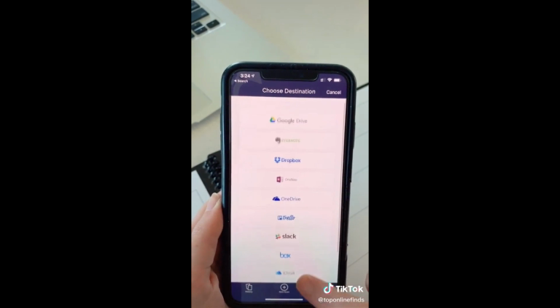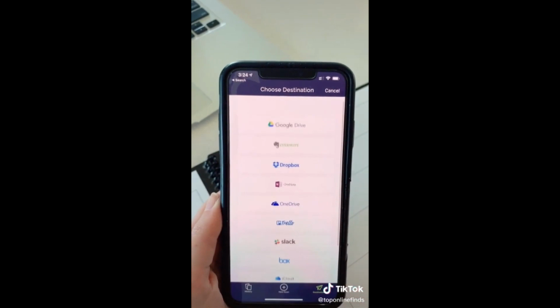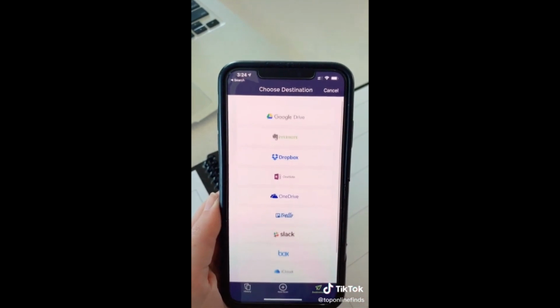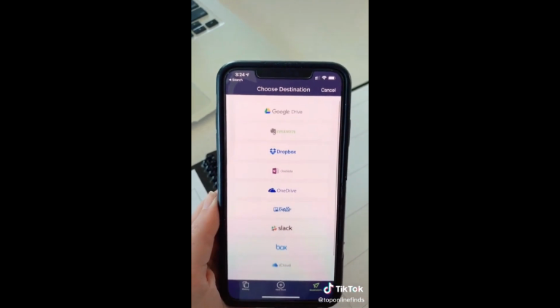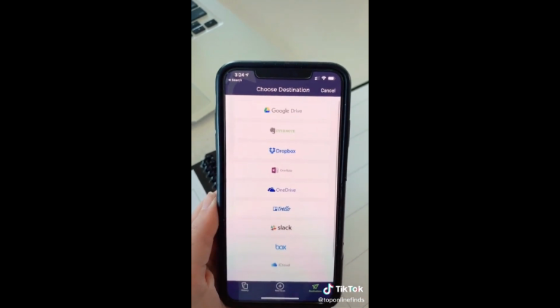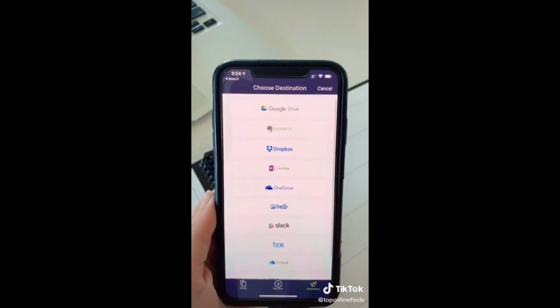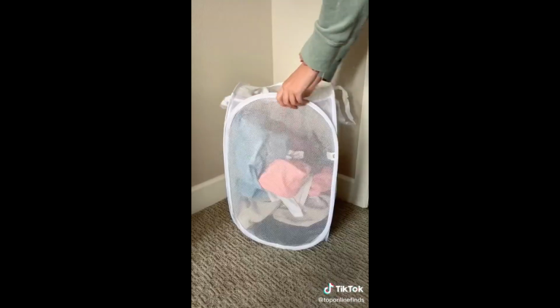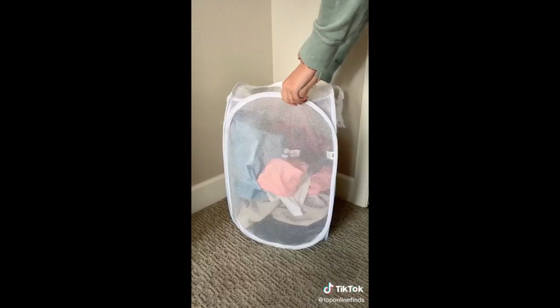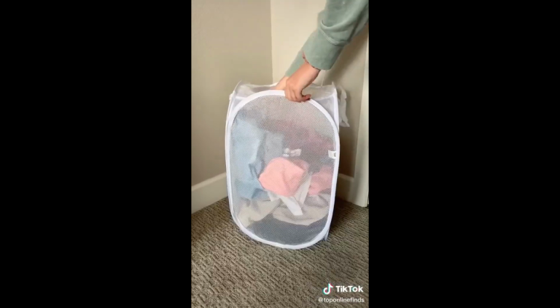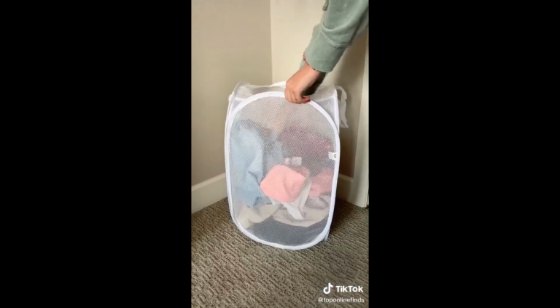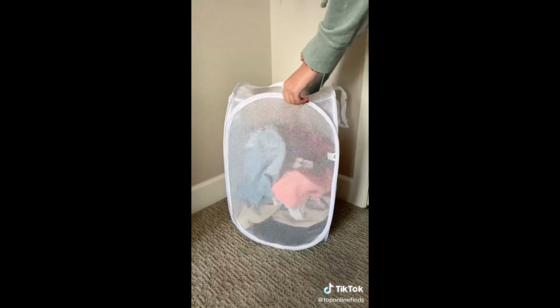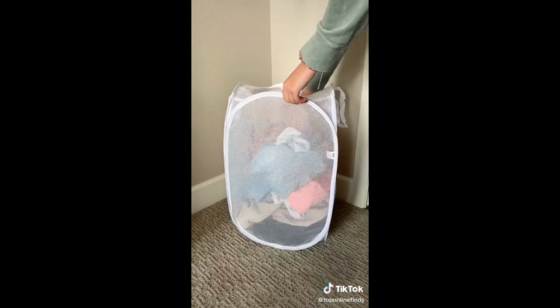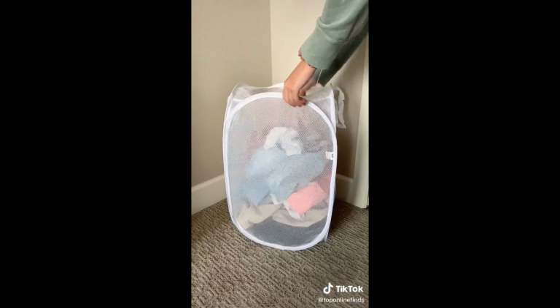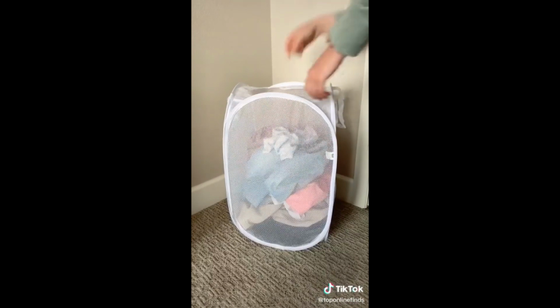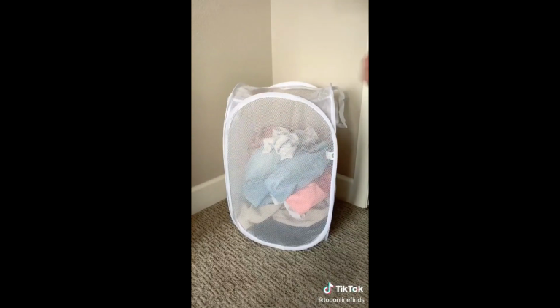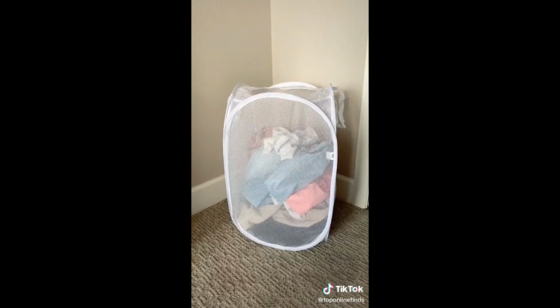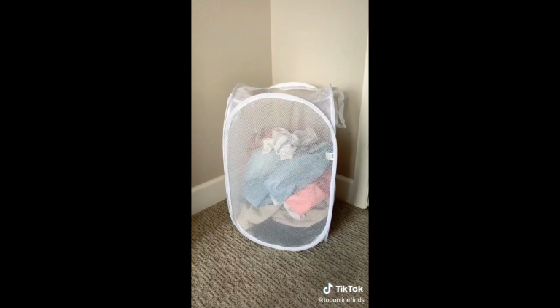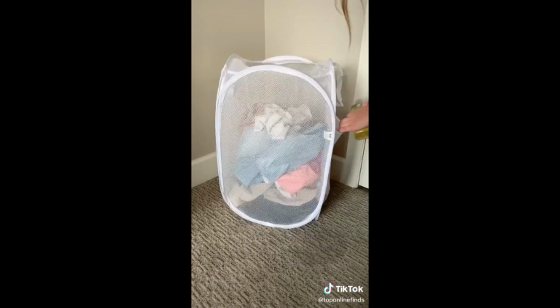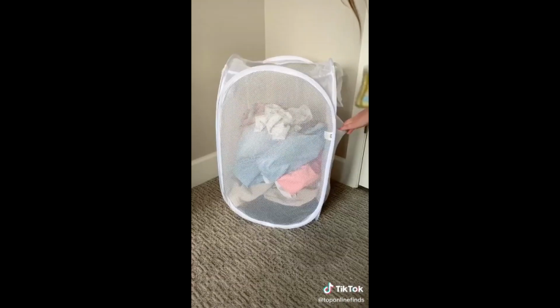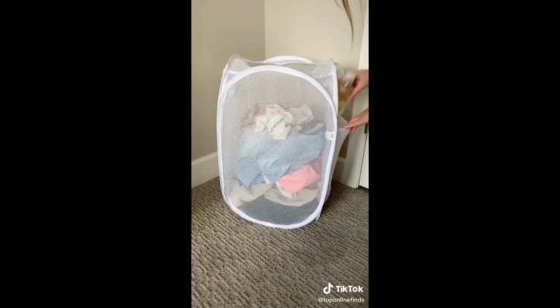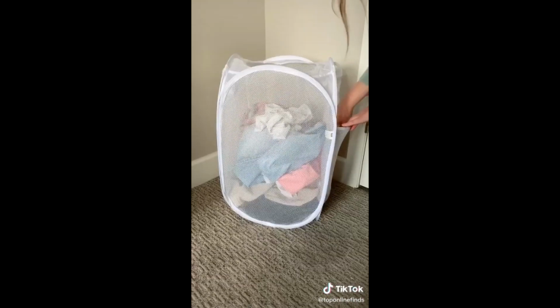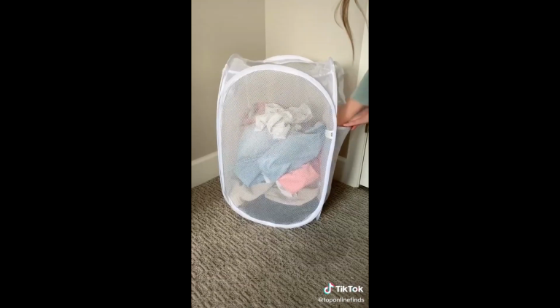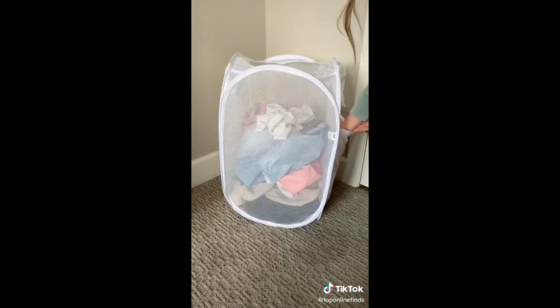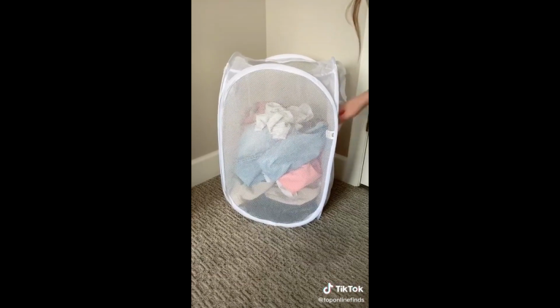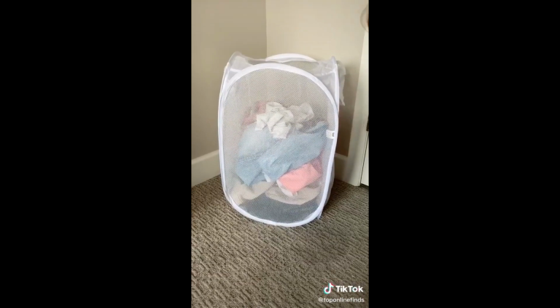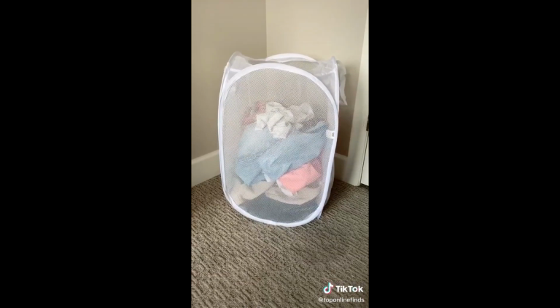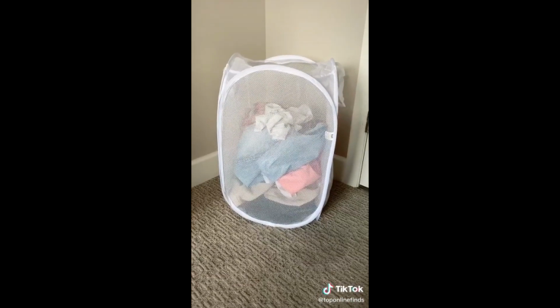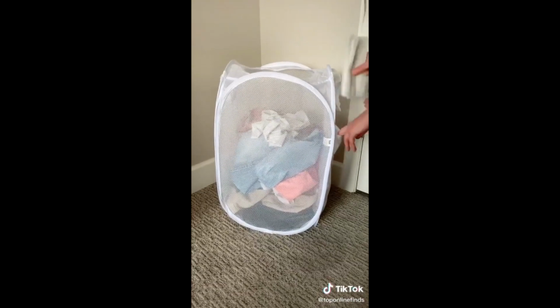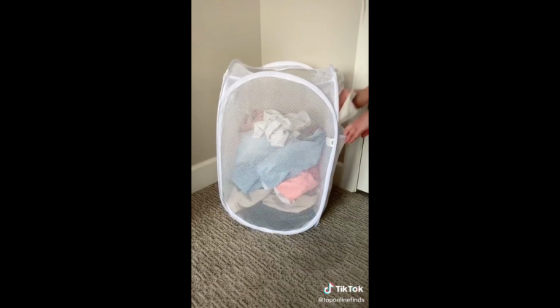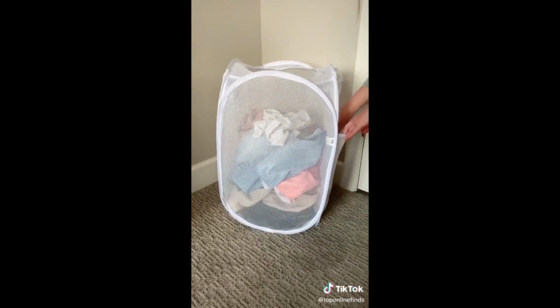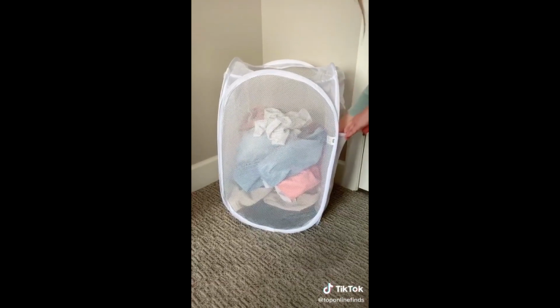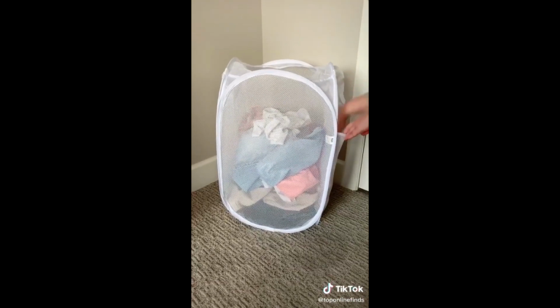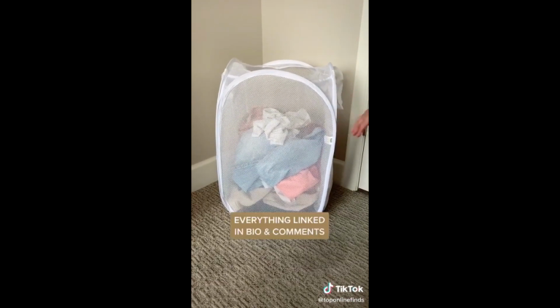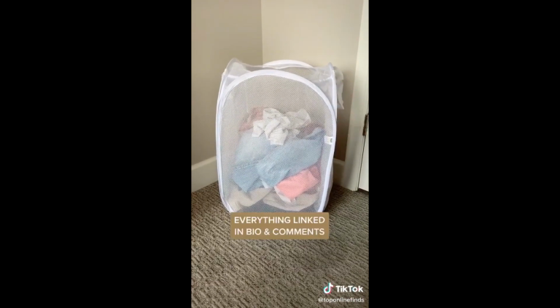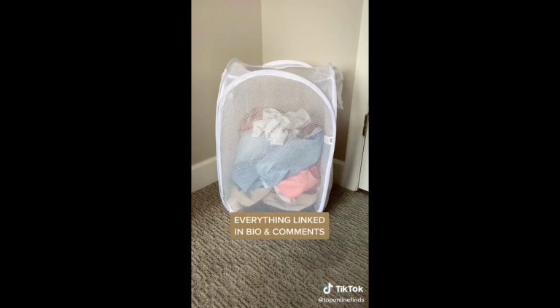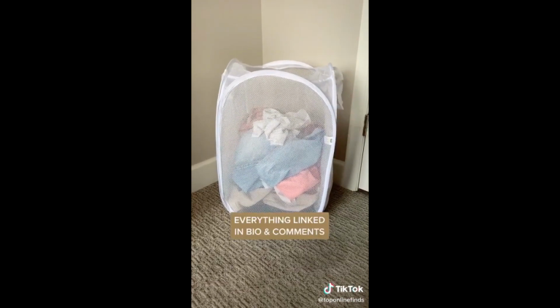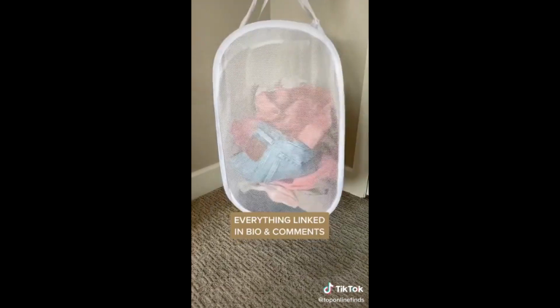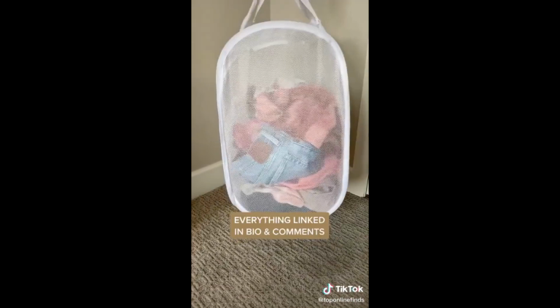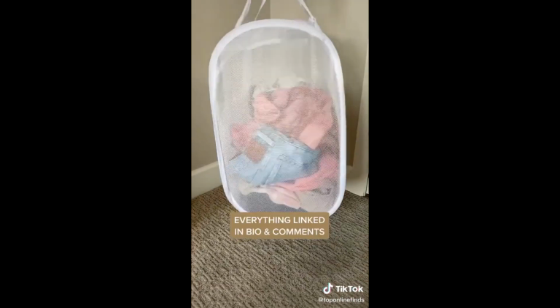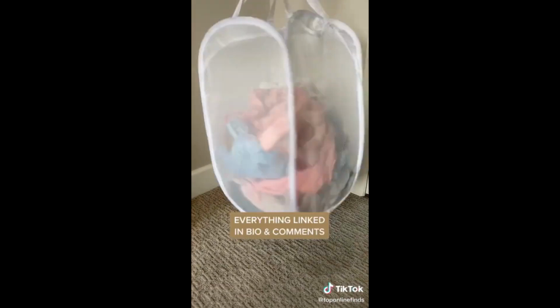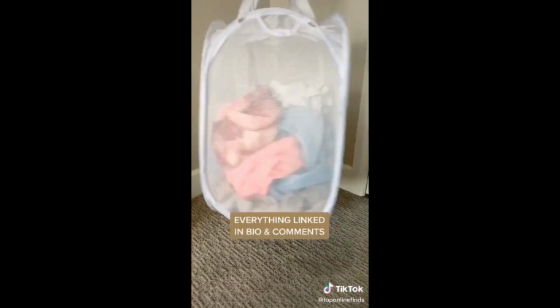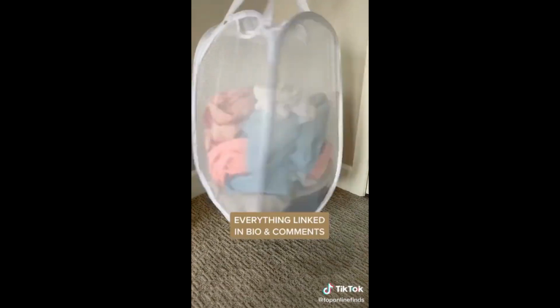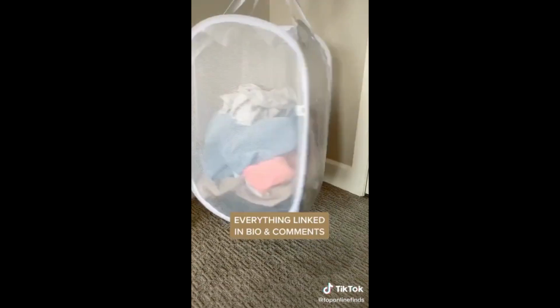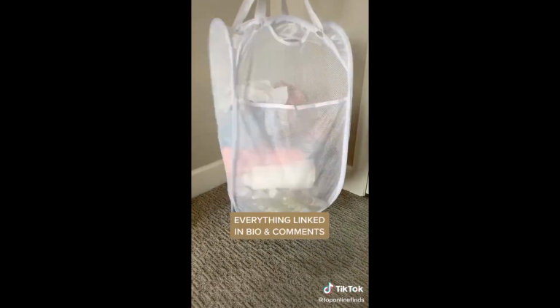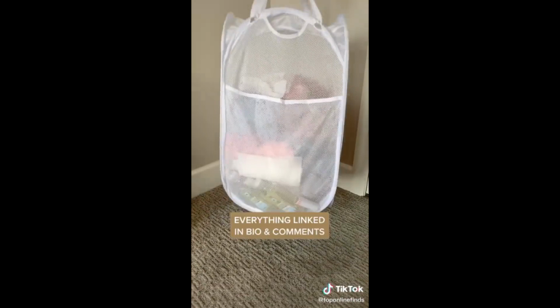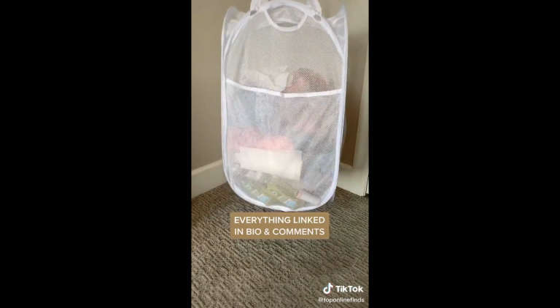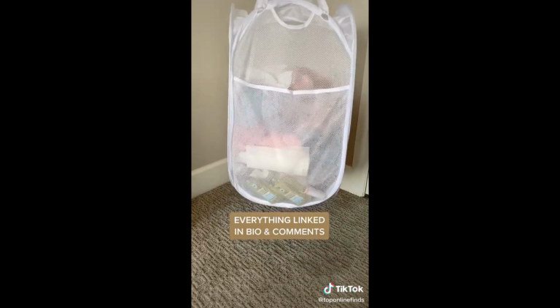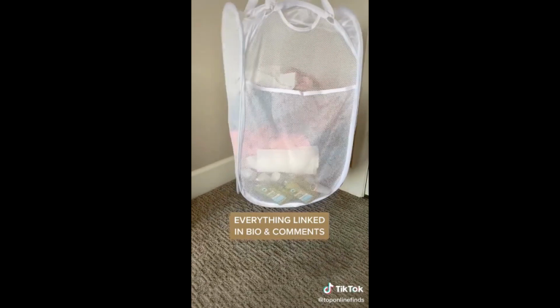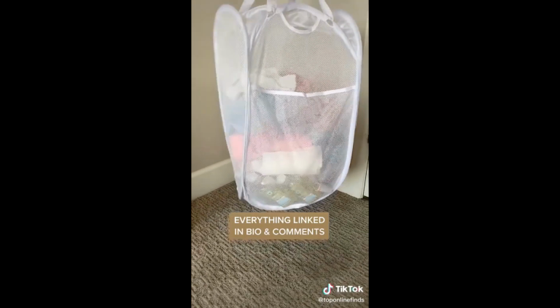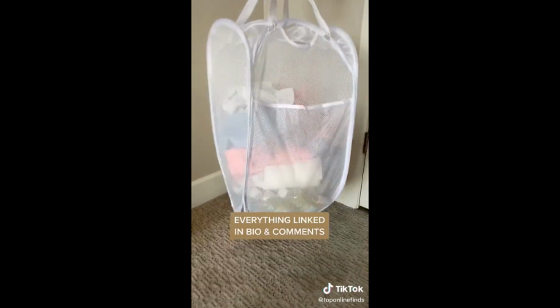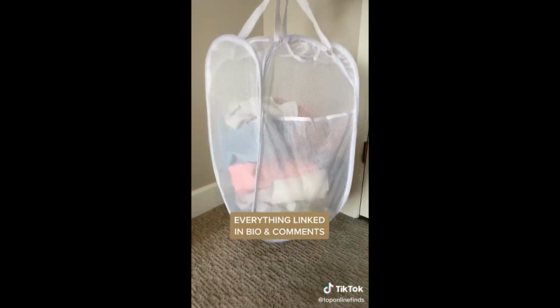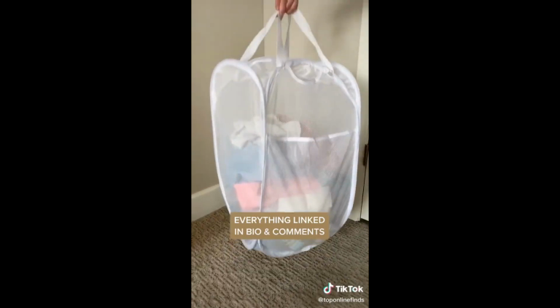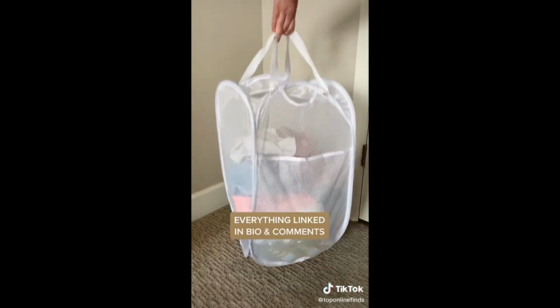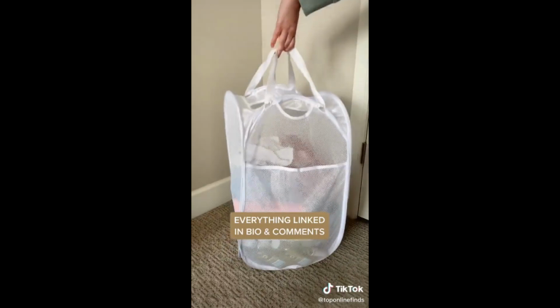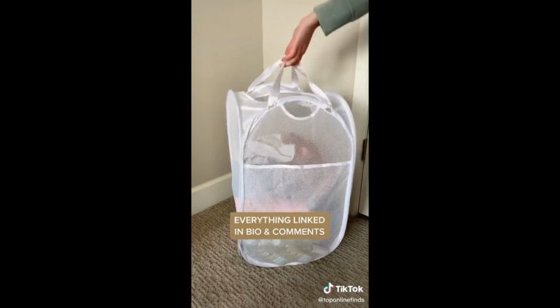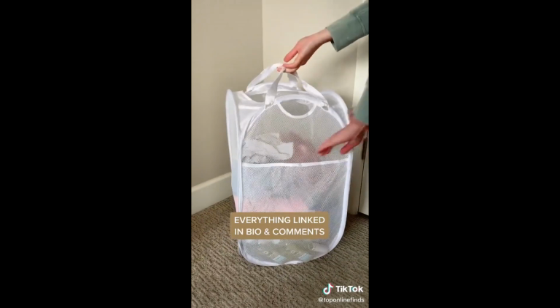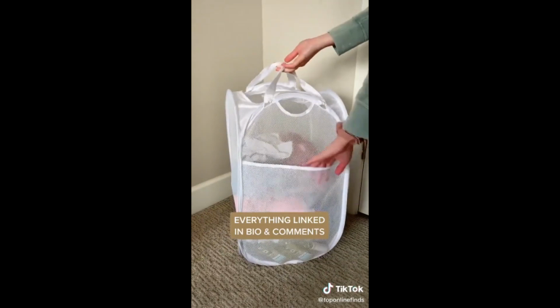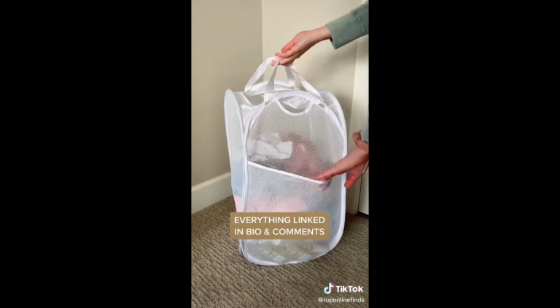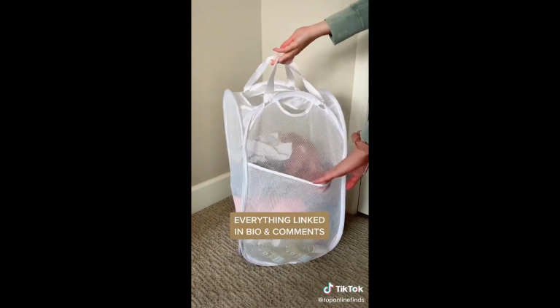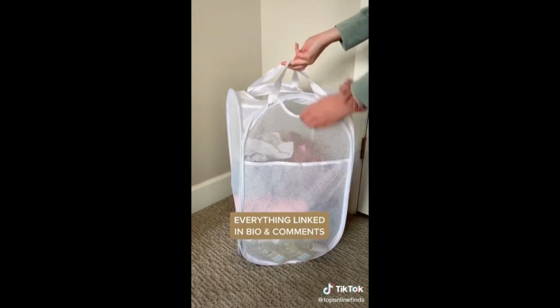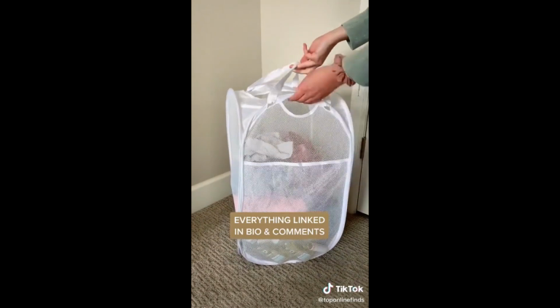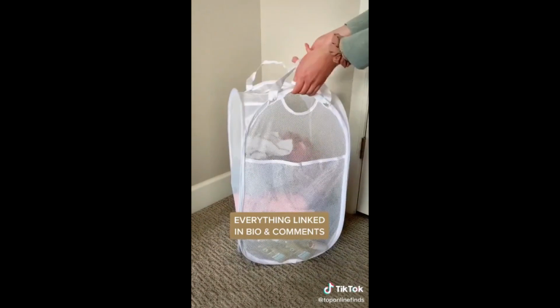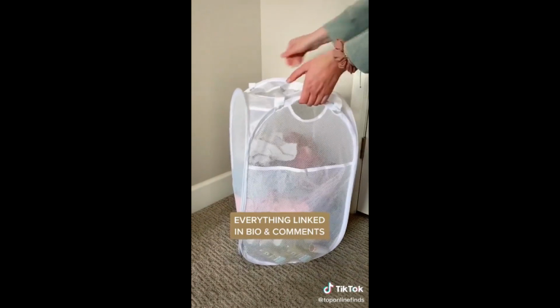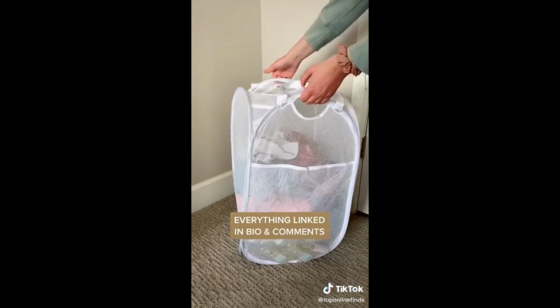And lastly is this mesh laundry basket that has a side pocket for your laundry detergent and dryer sheets, and it has multiple carrying handles.